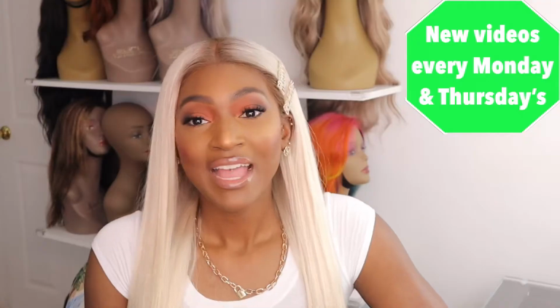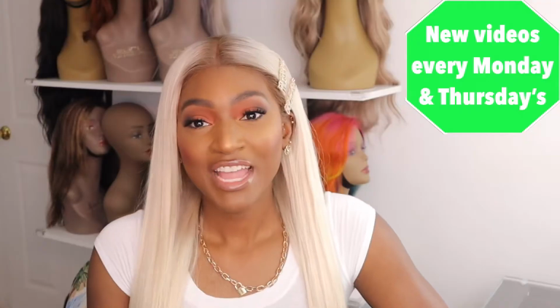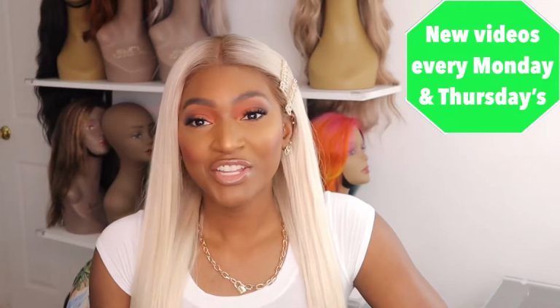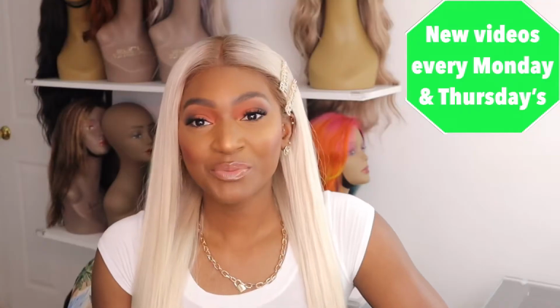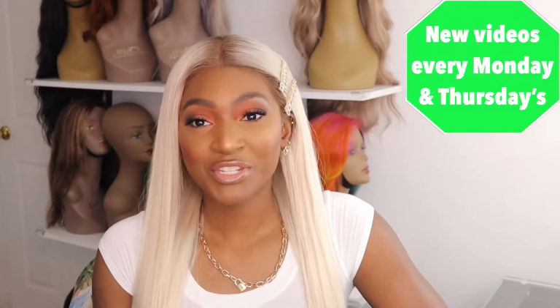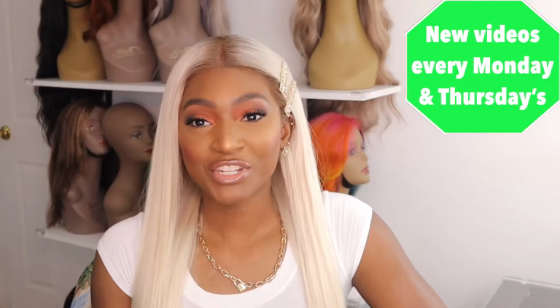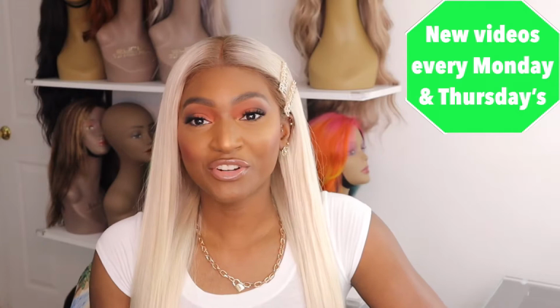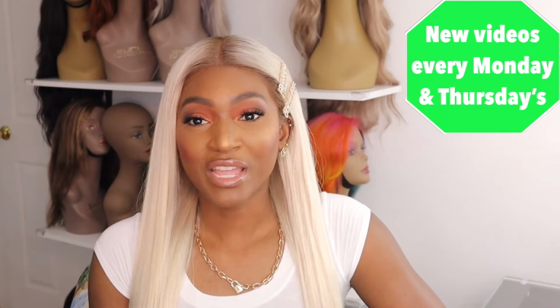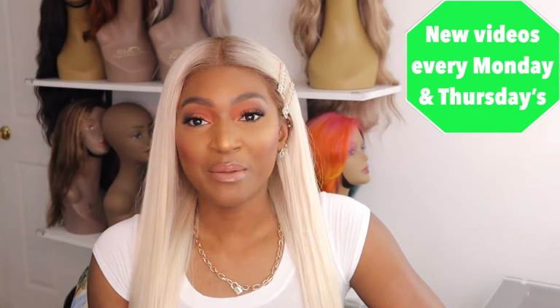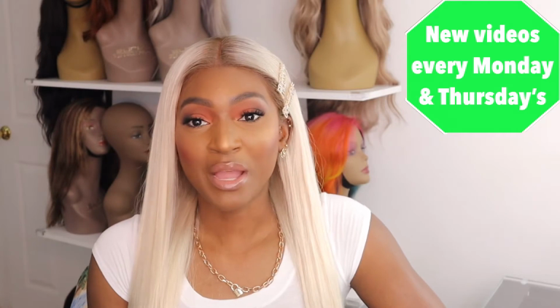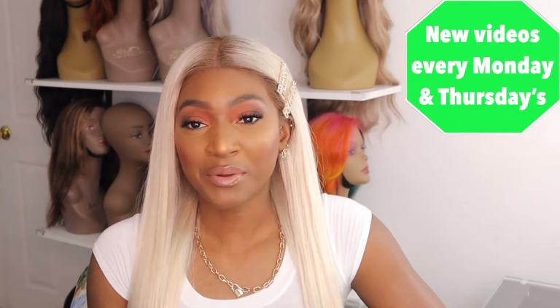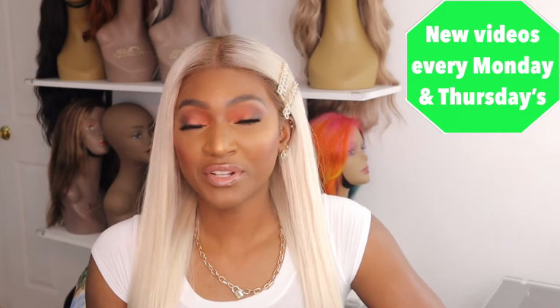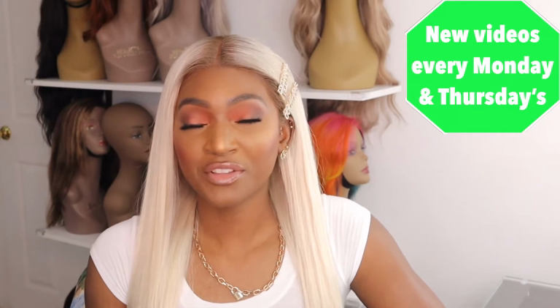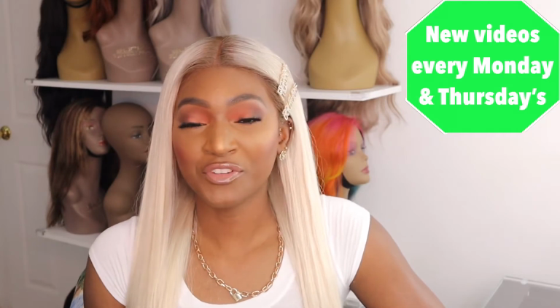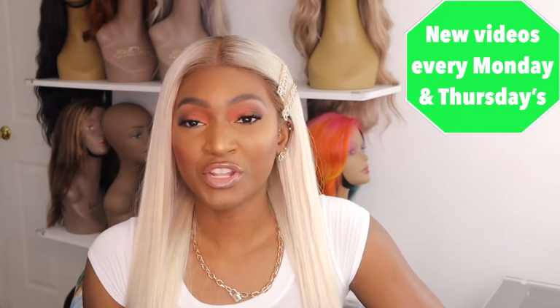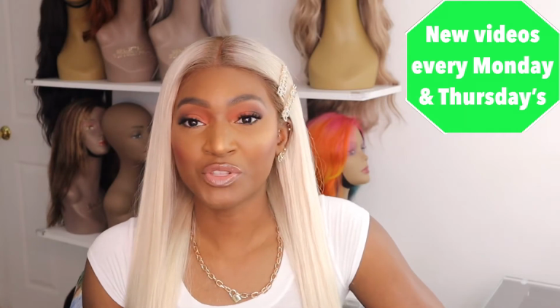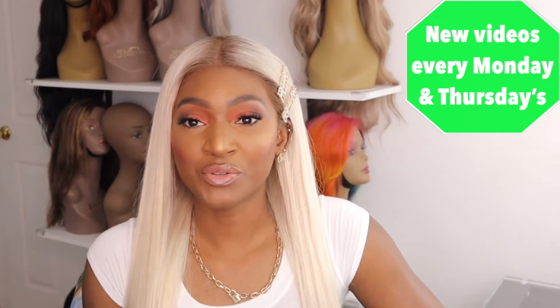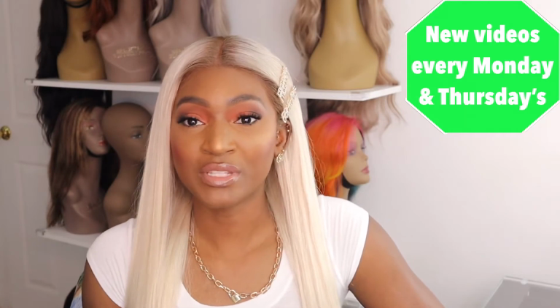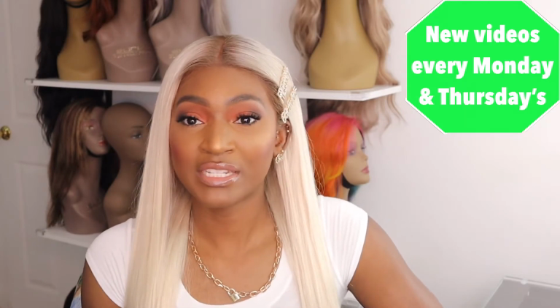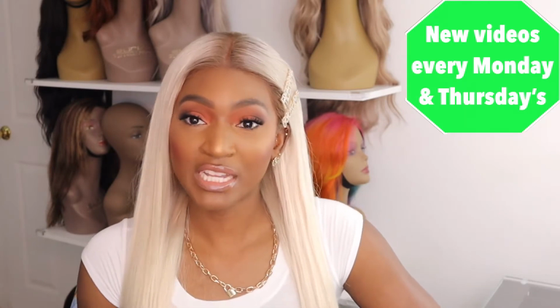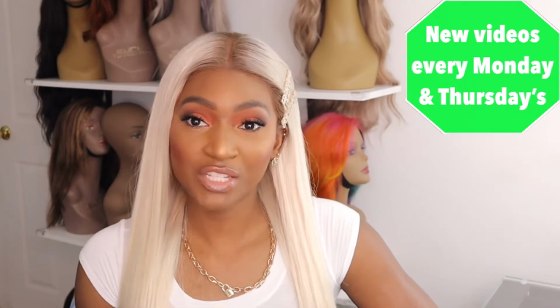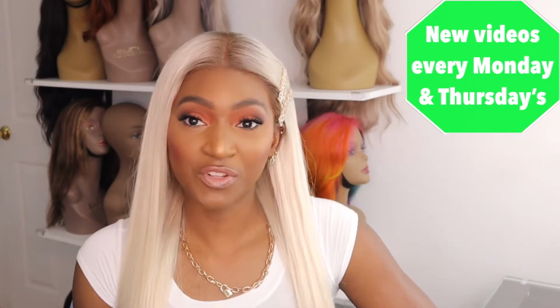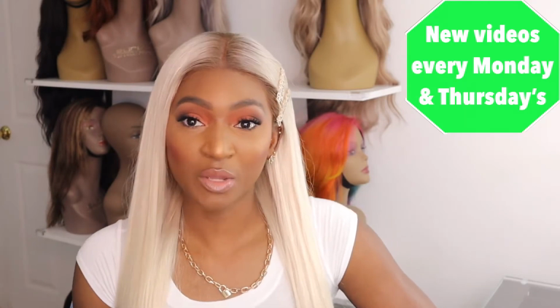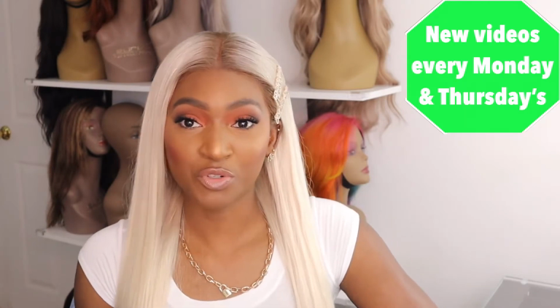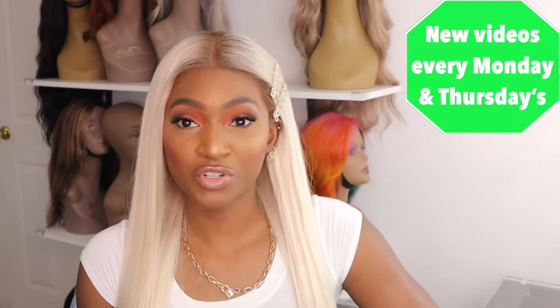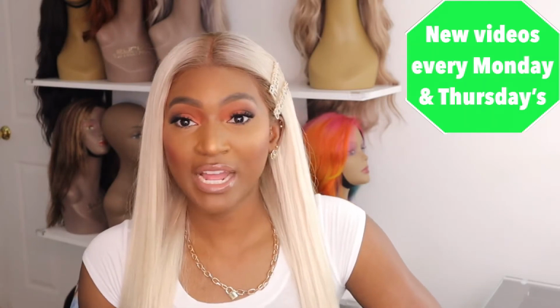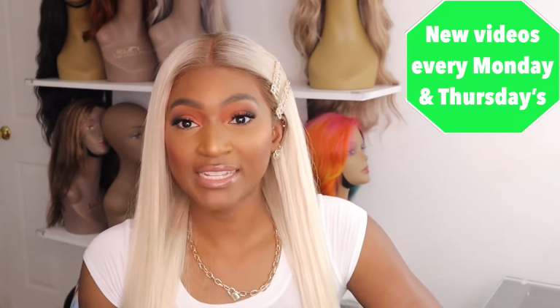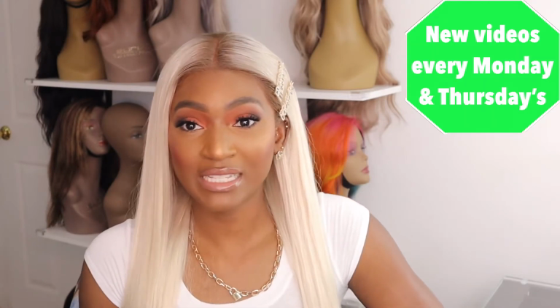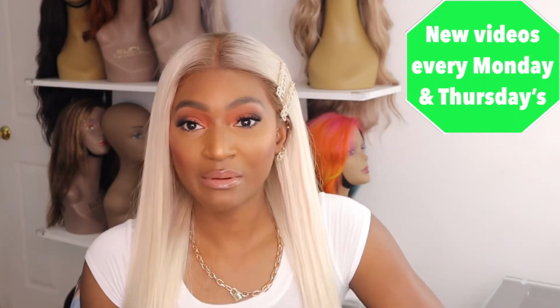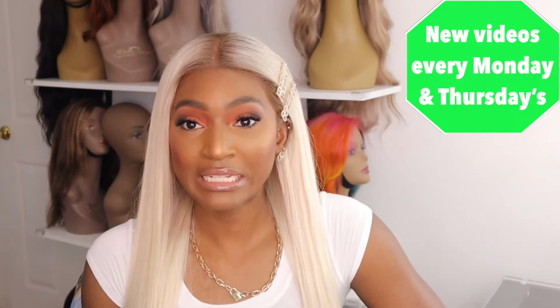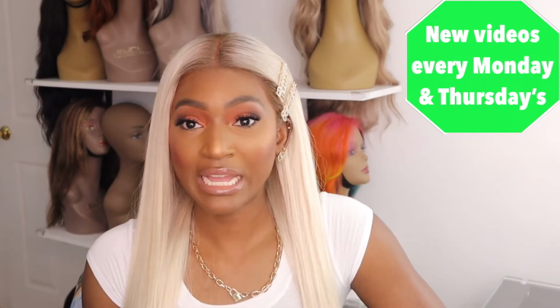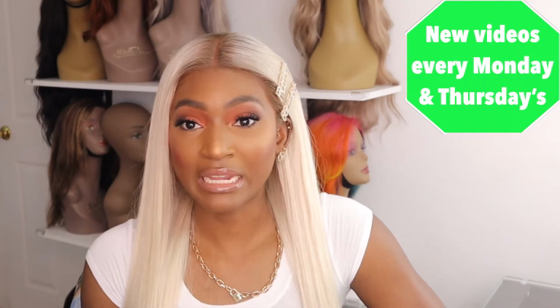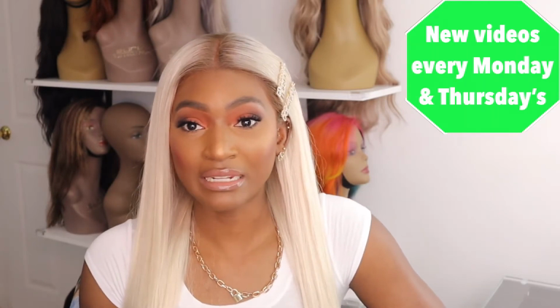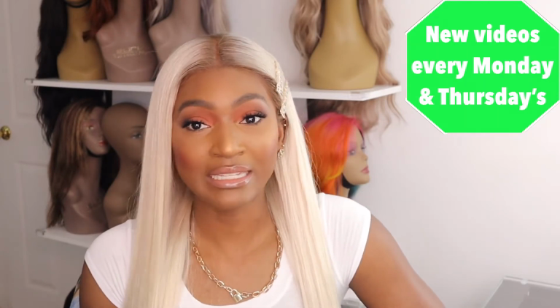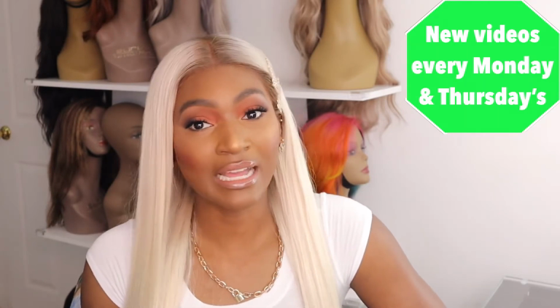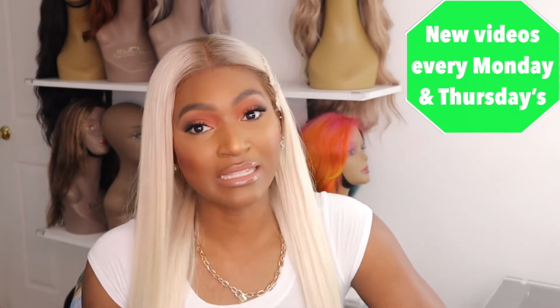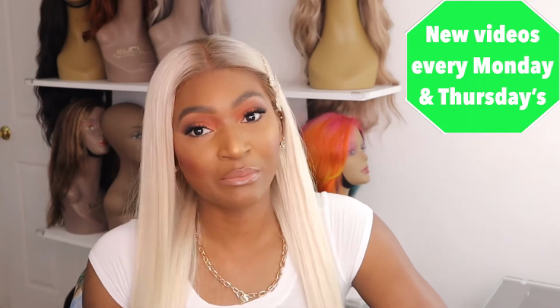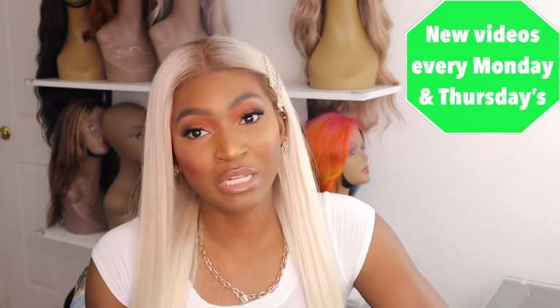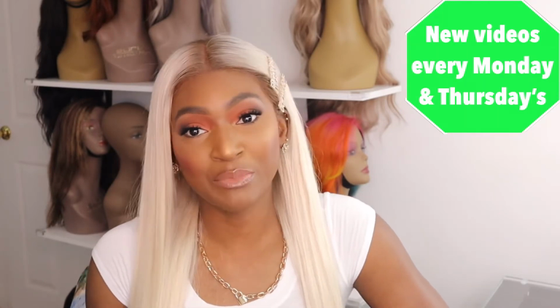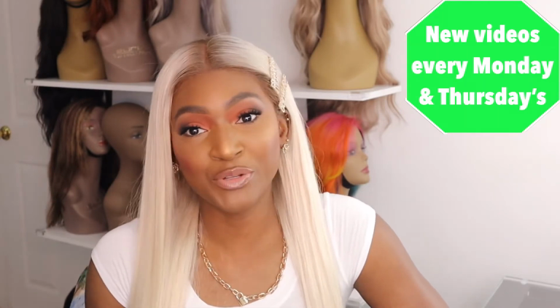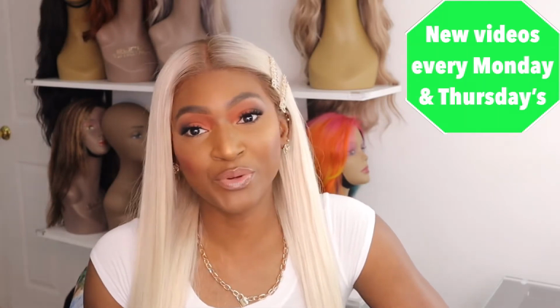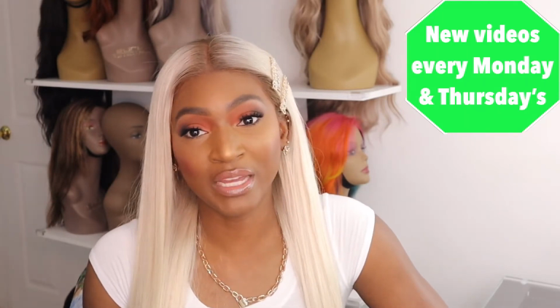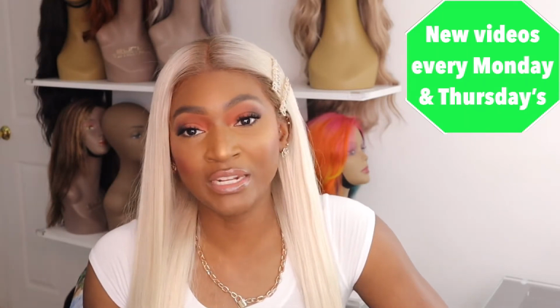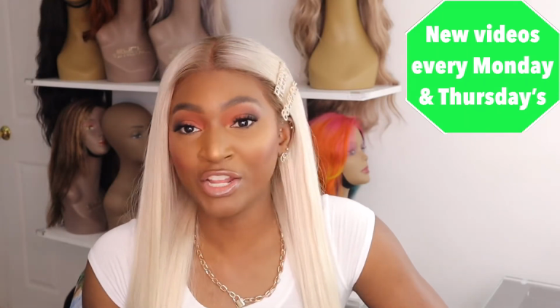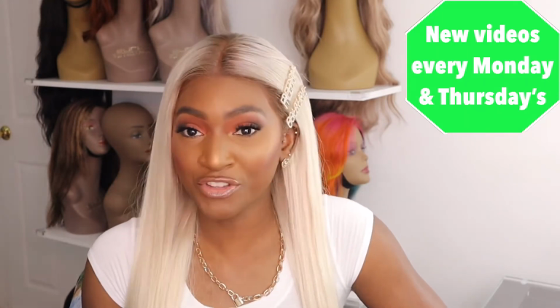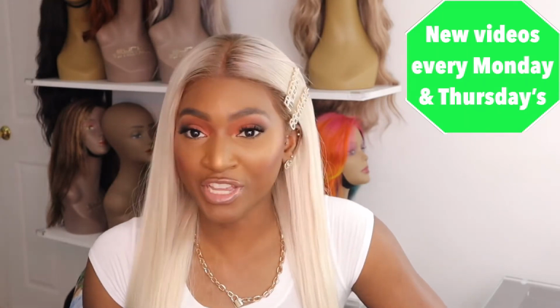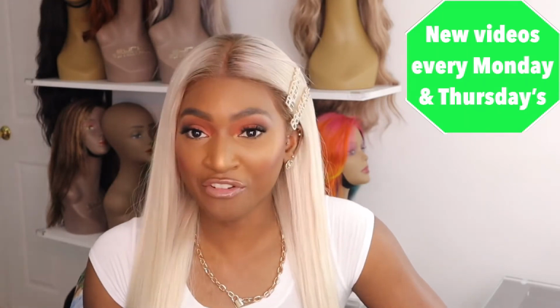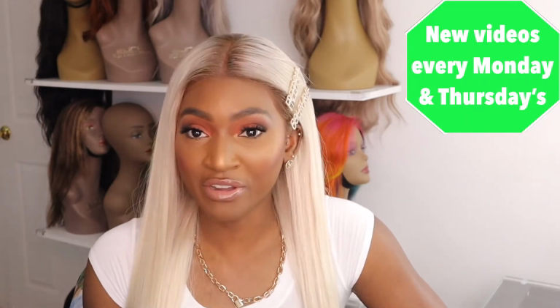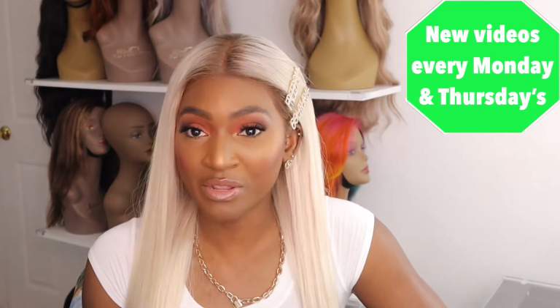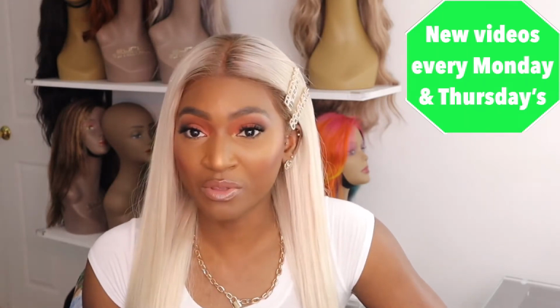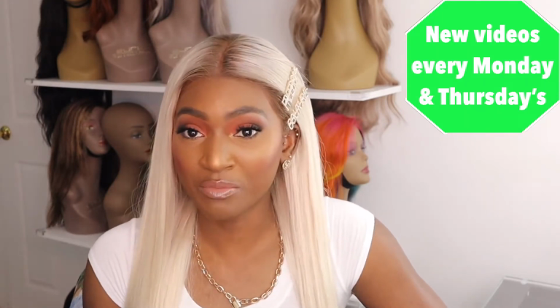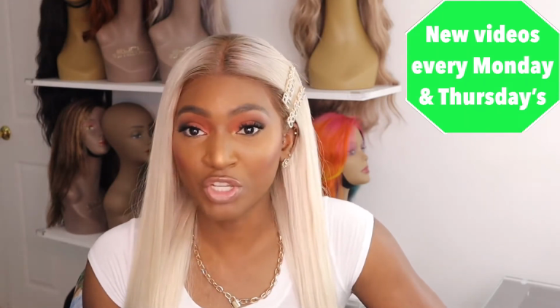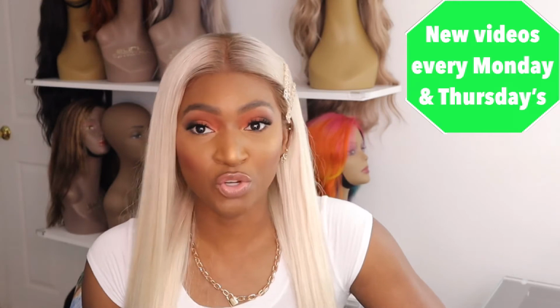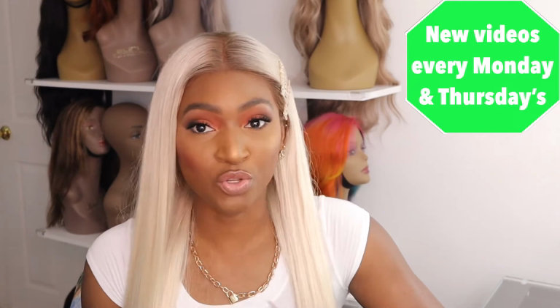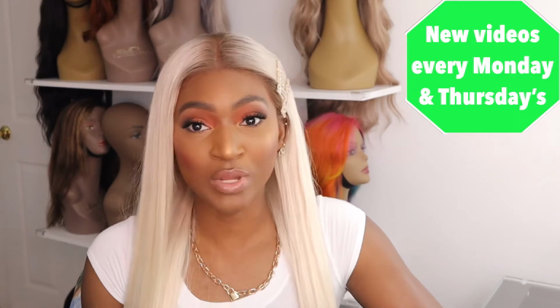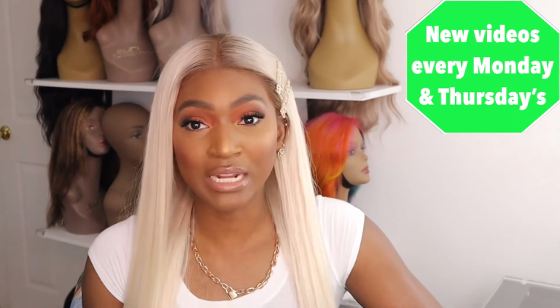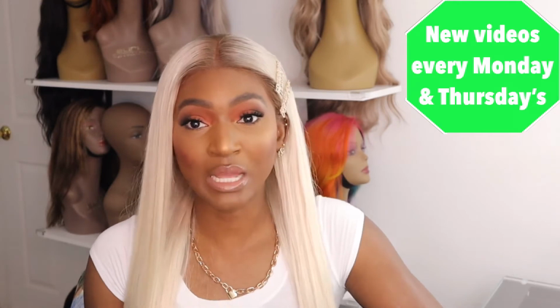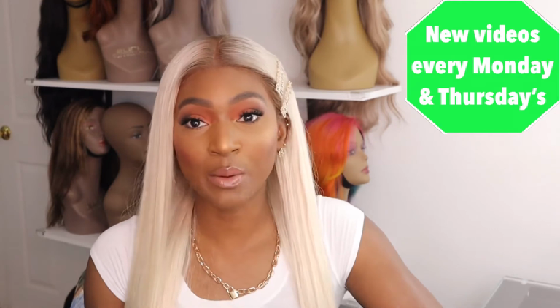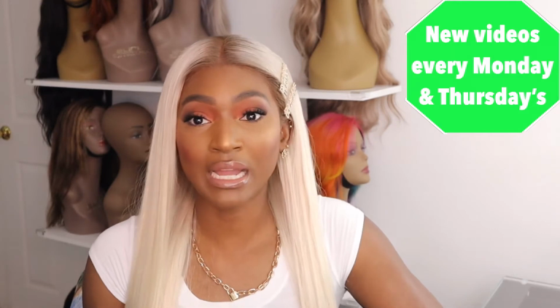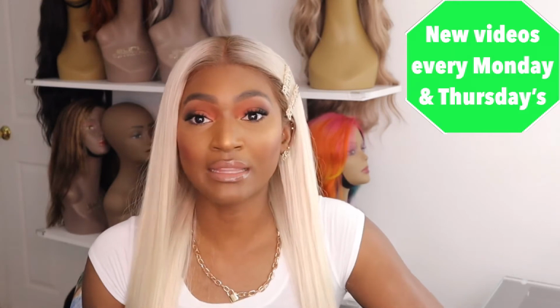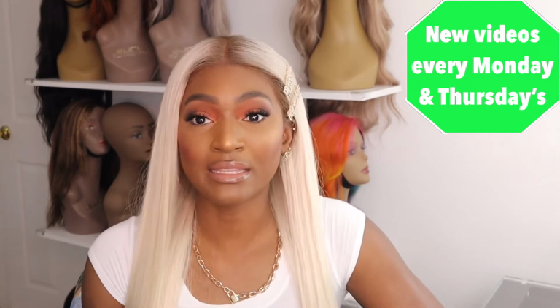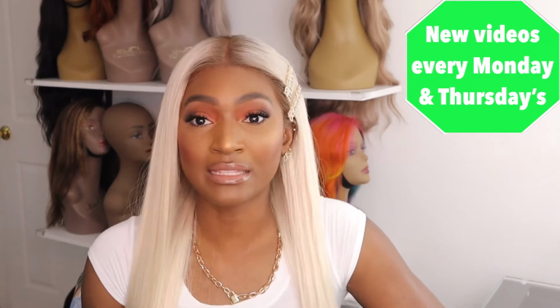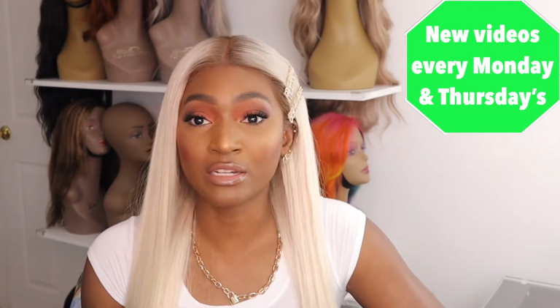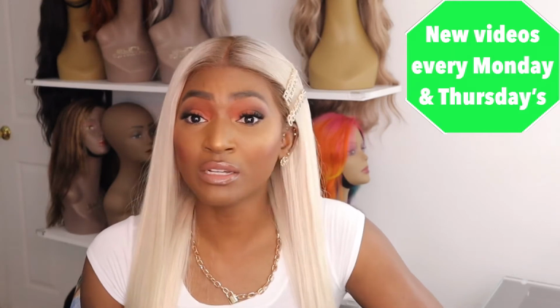Hey YouTube, it's your girl. I'm back with another video. So in today's video, I'm going to be doing another Get Ready With Me, showing you guys how I got this look.